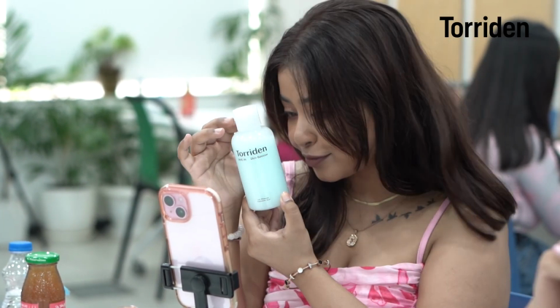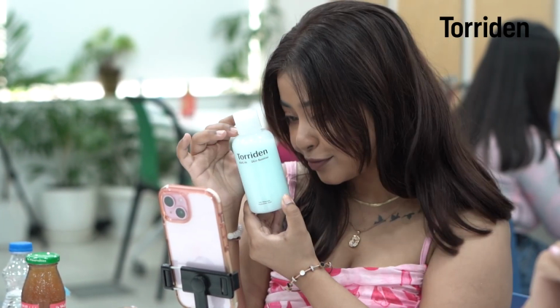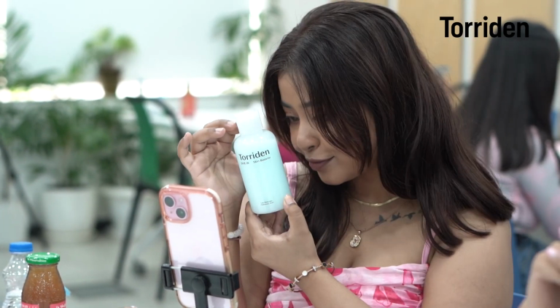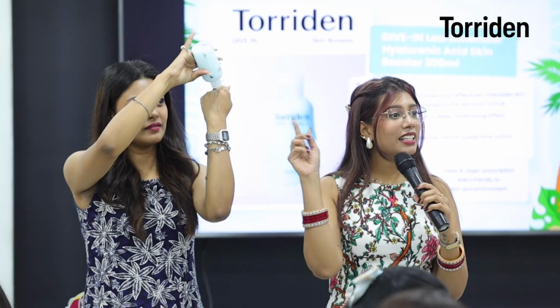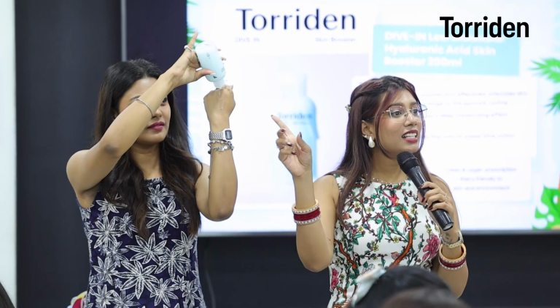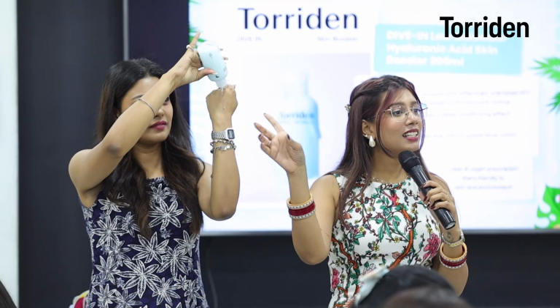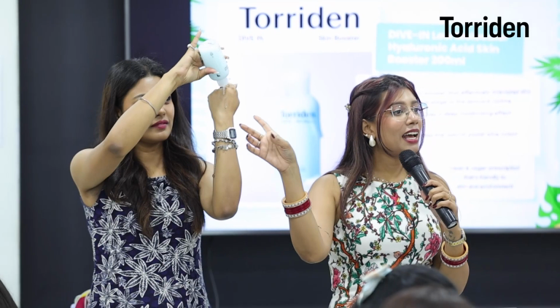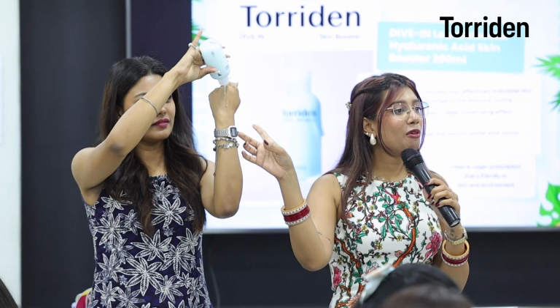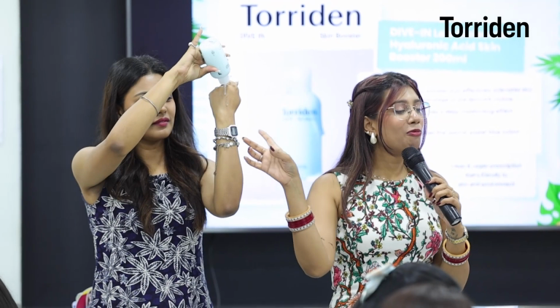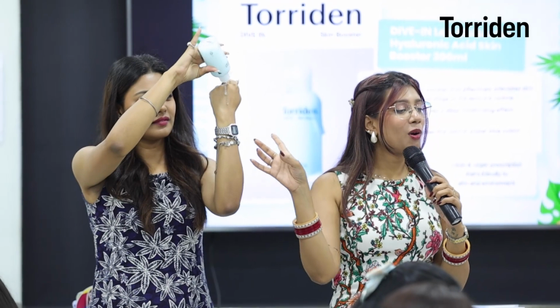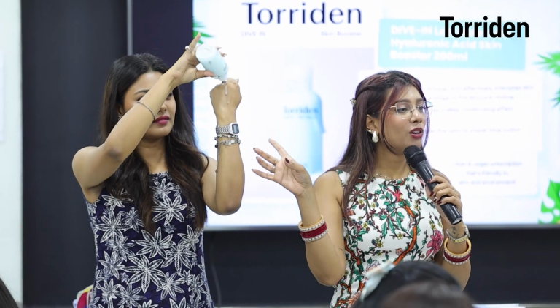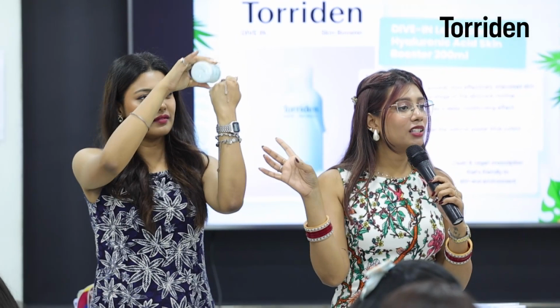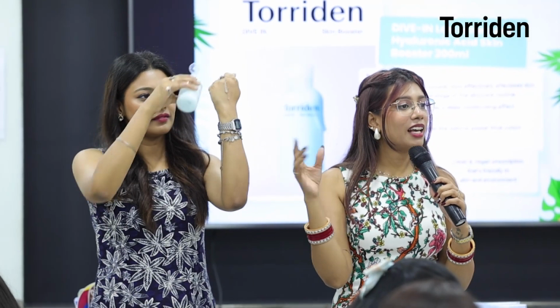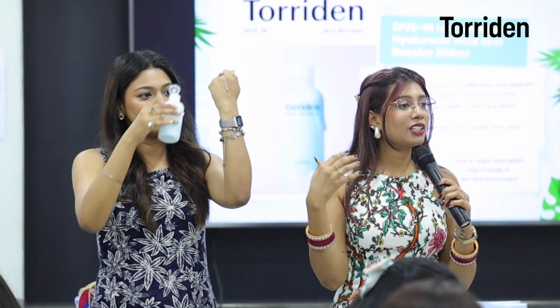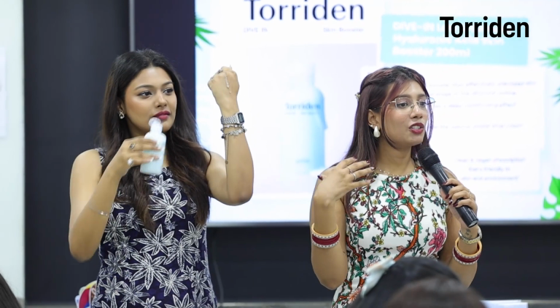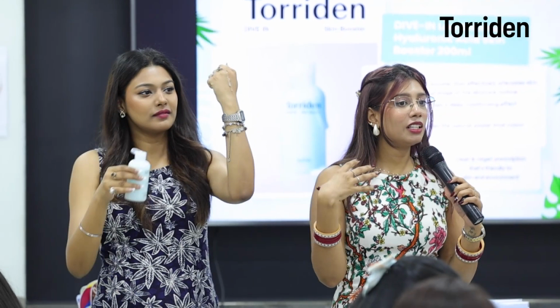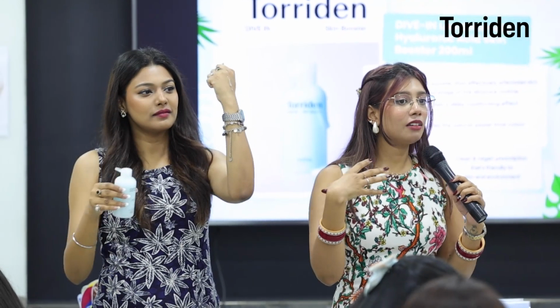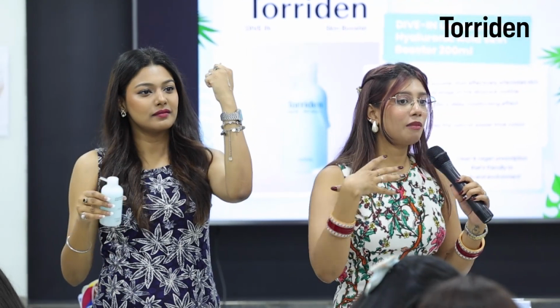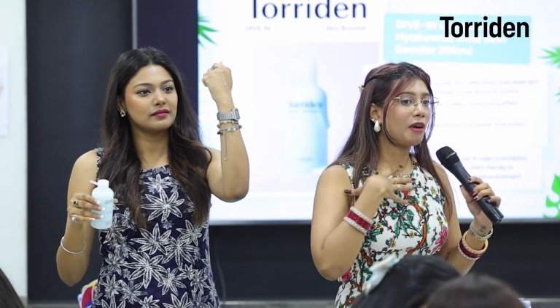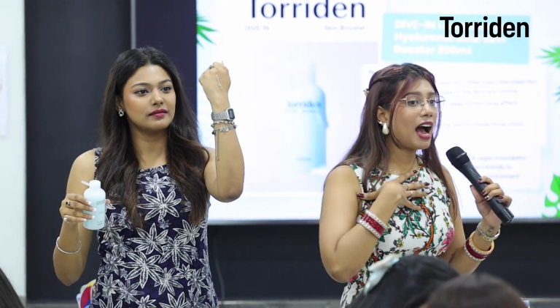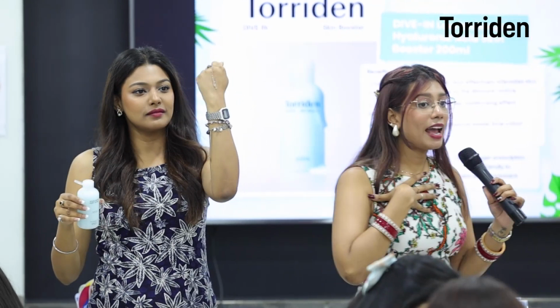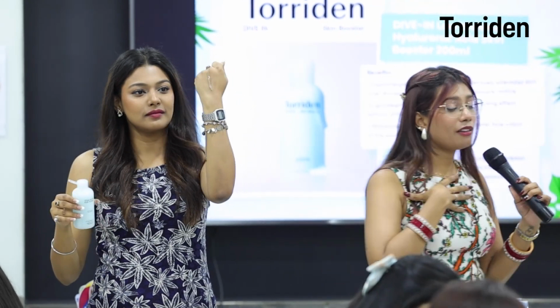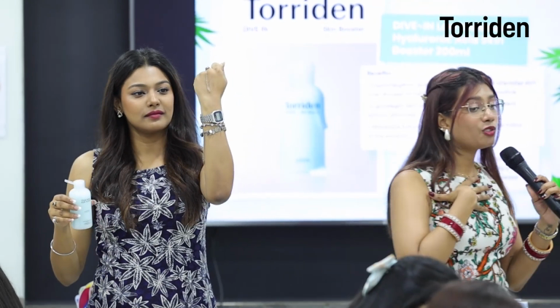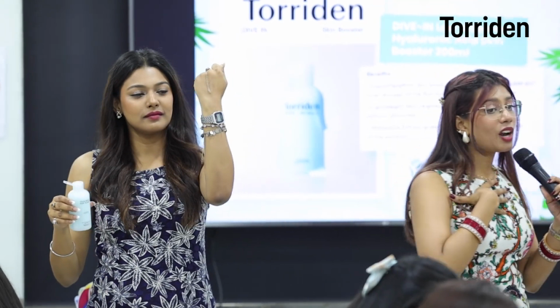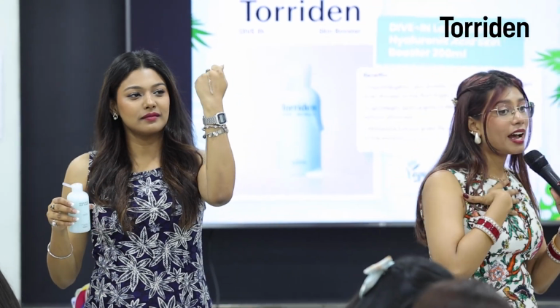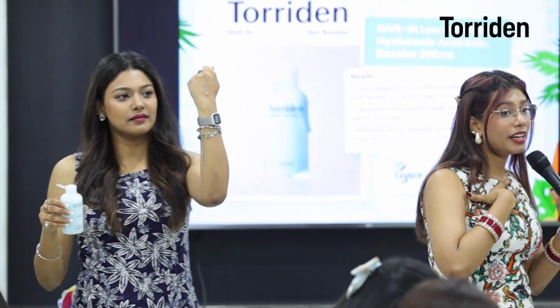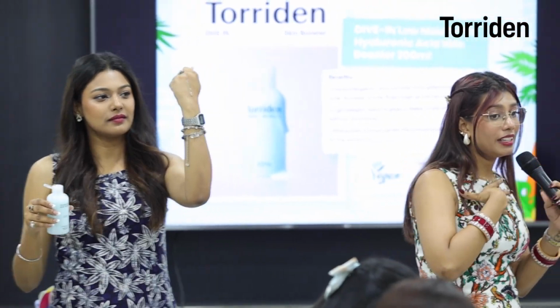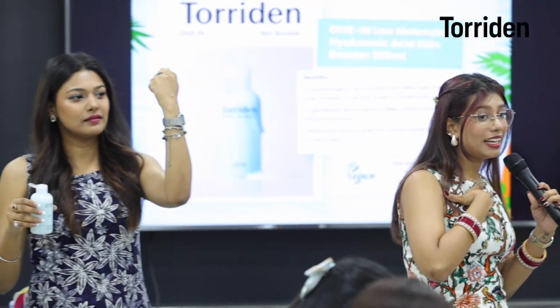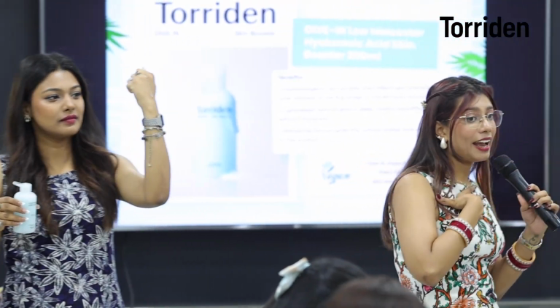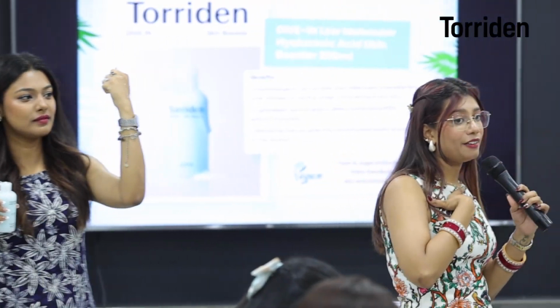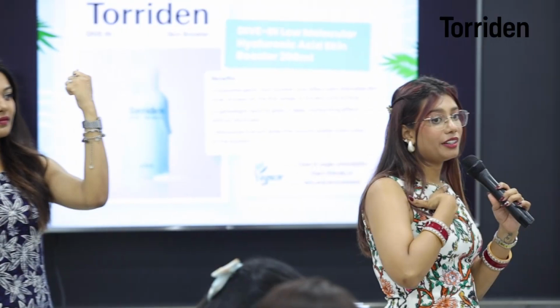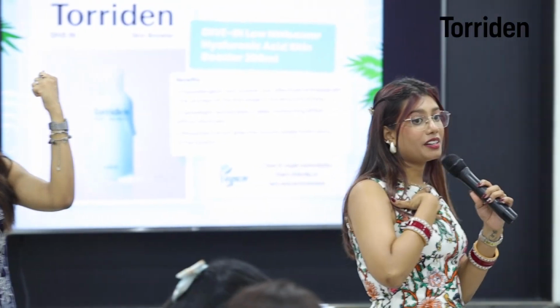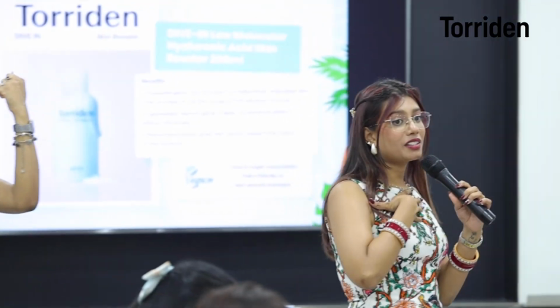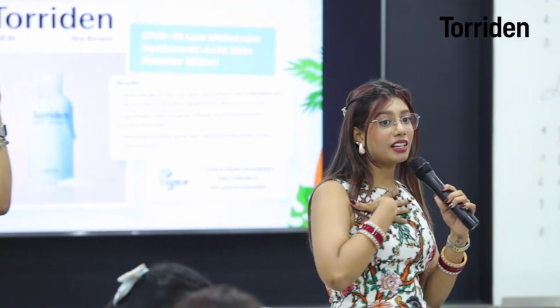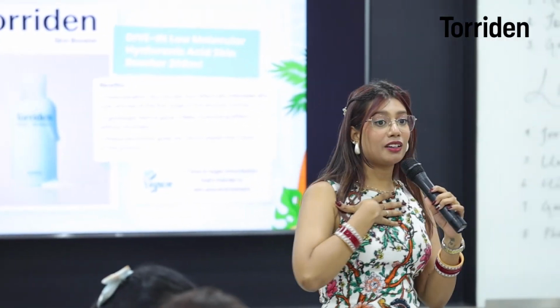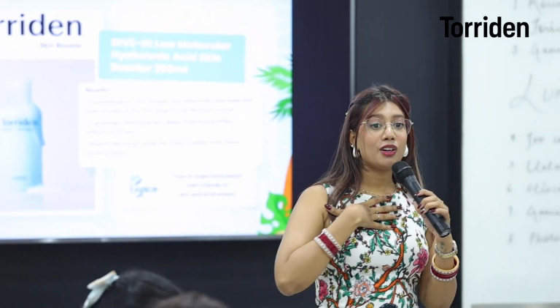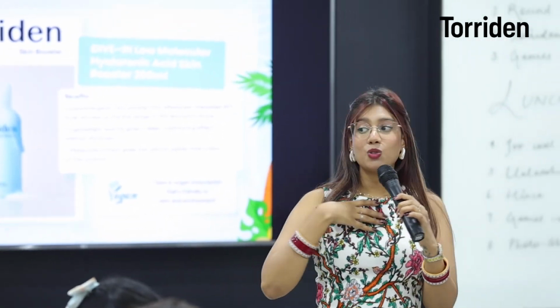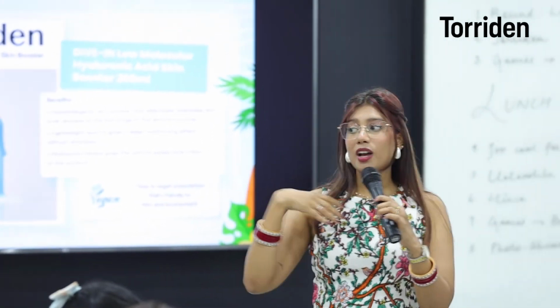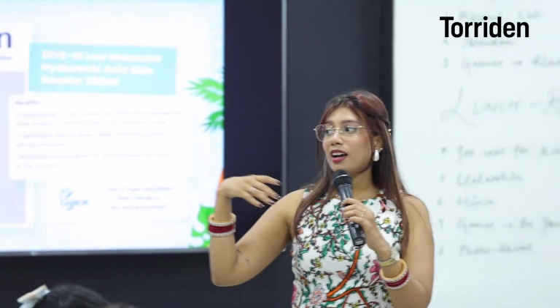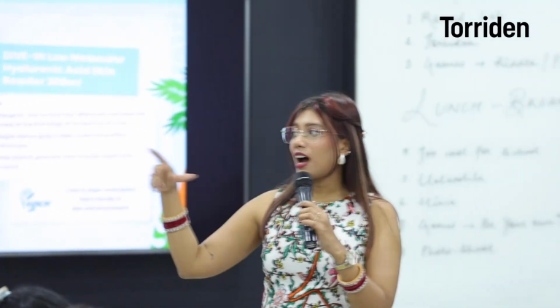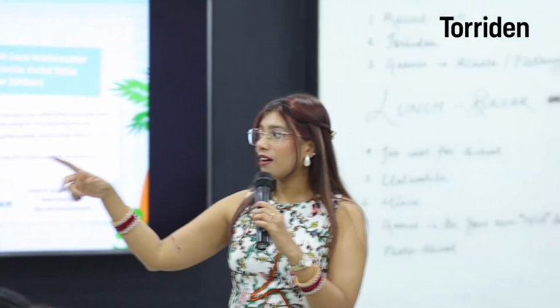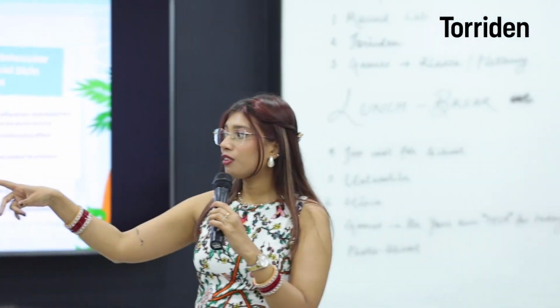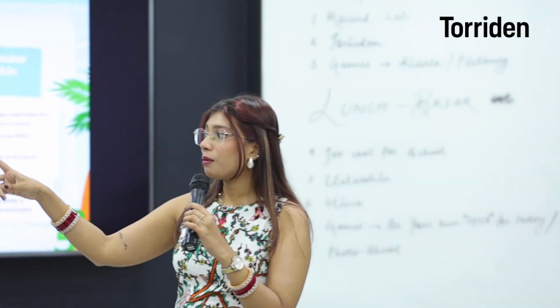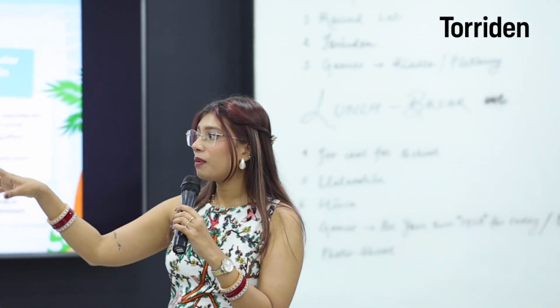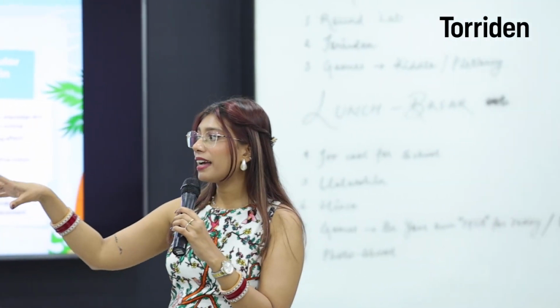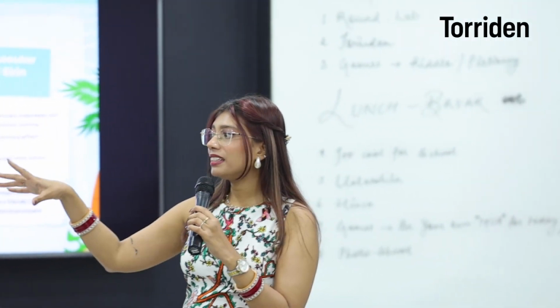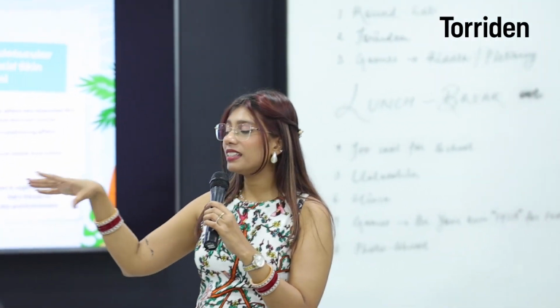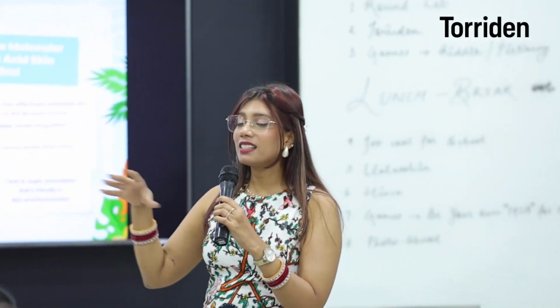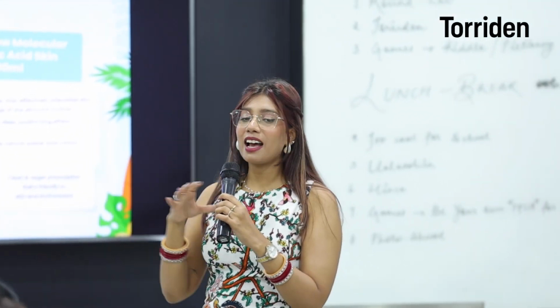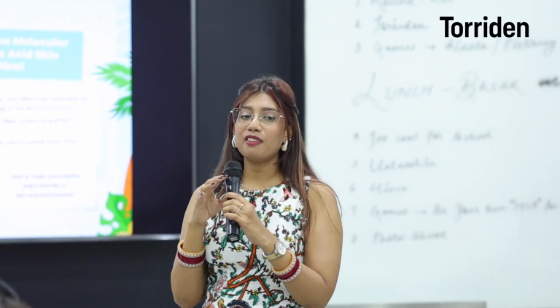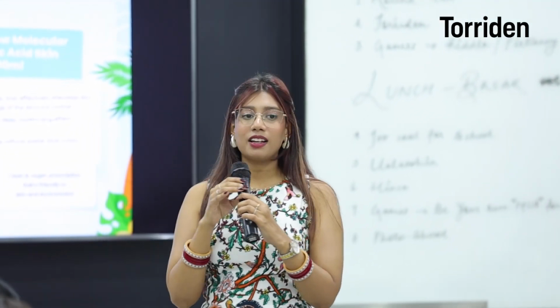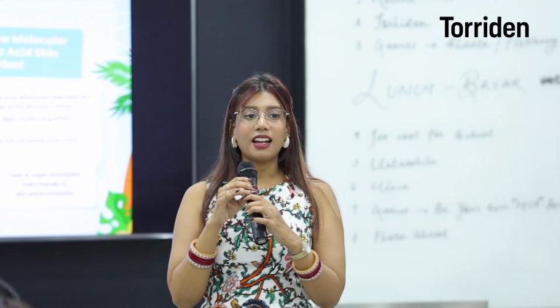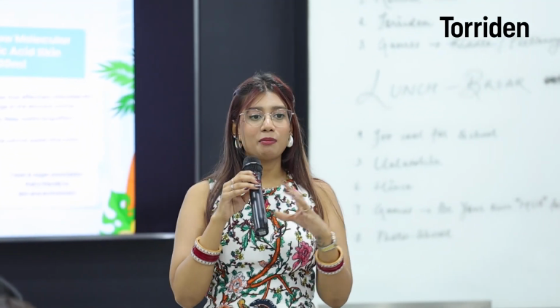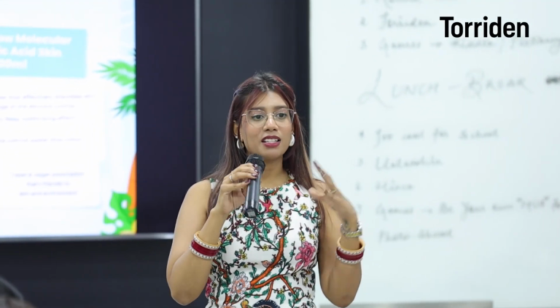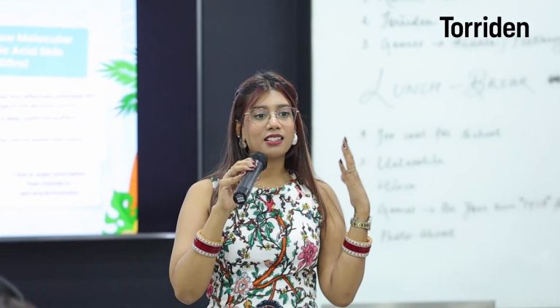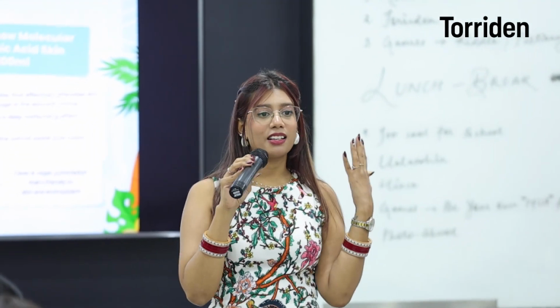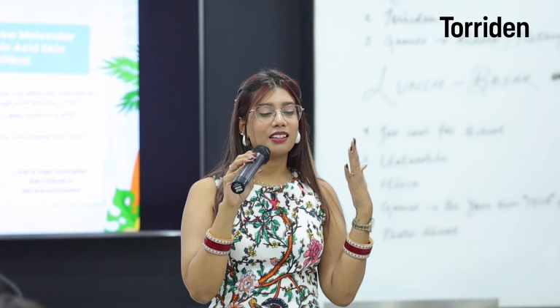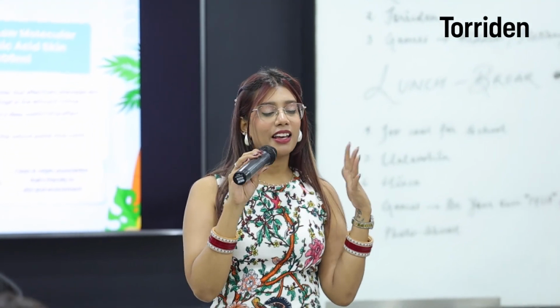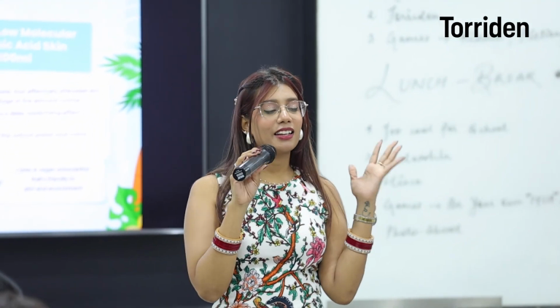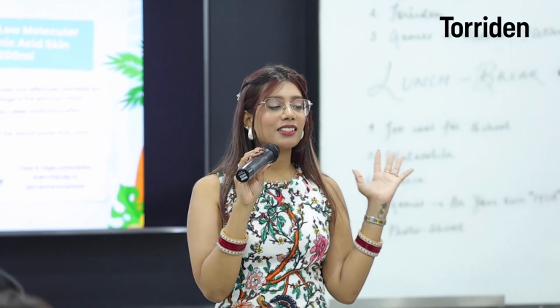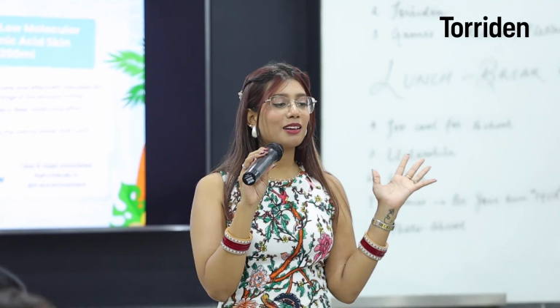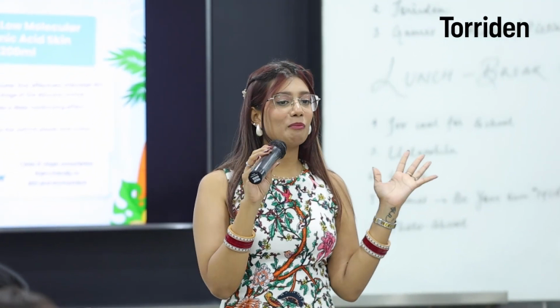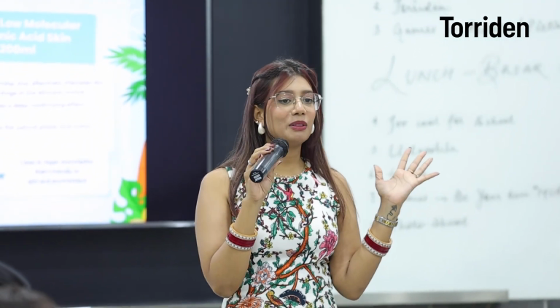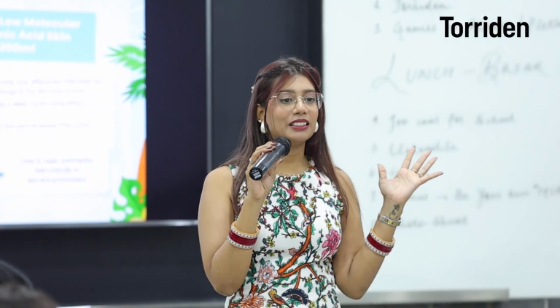I actually have dry, dehydrated skin, so after applying this product I feel like my skincare routine is complete.